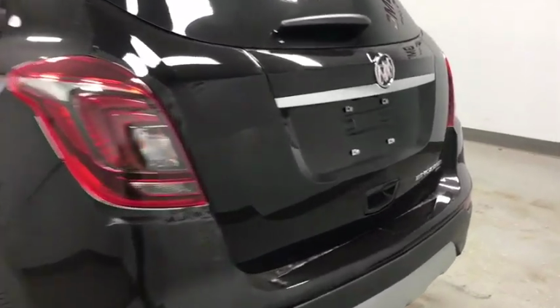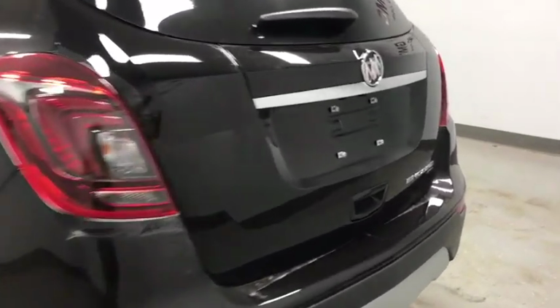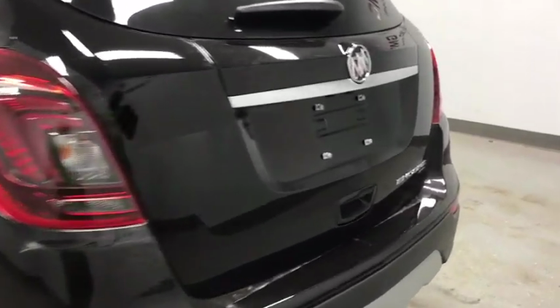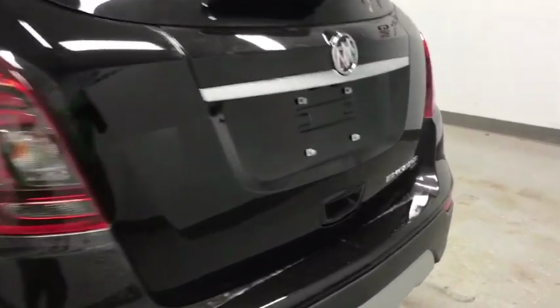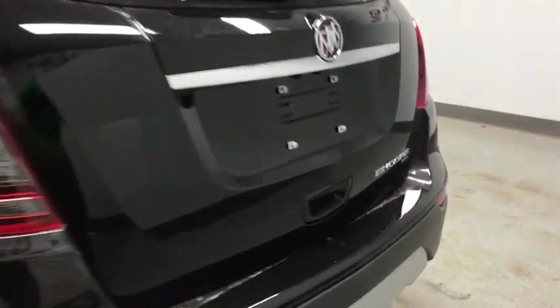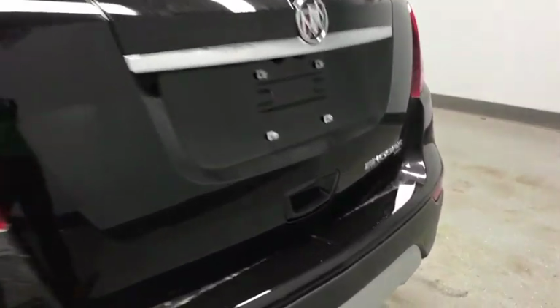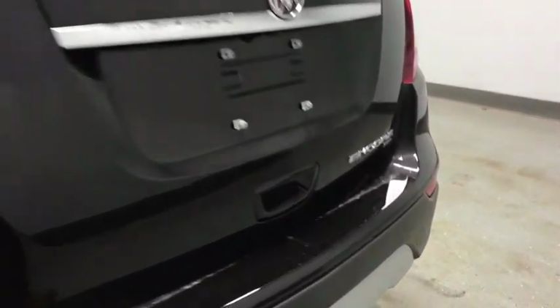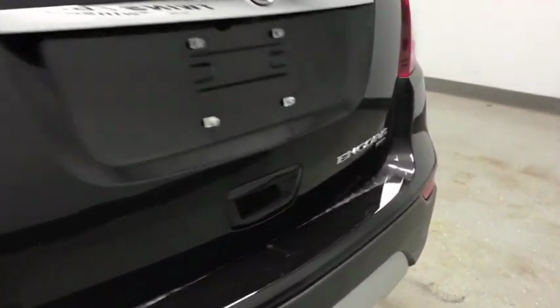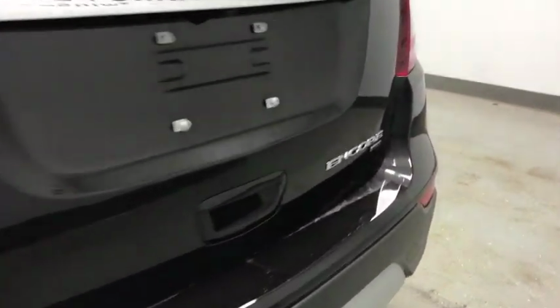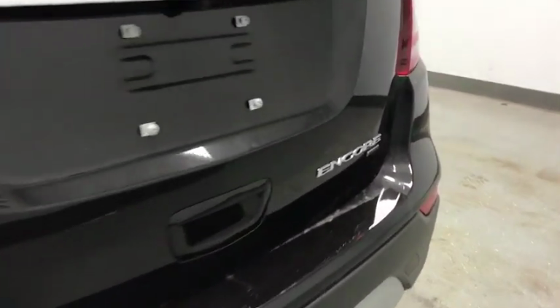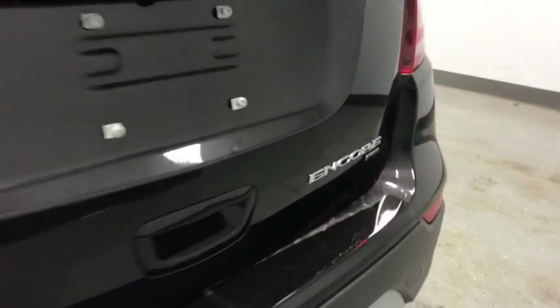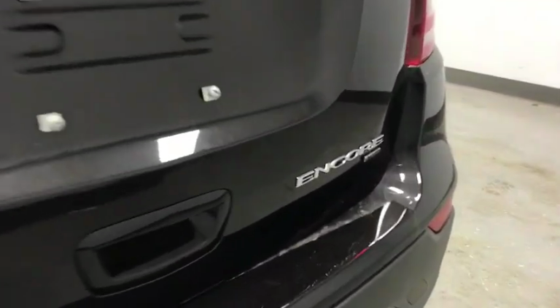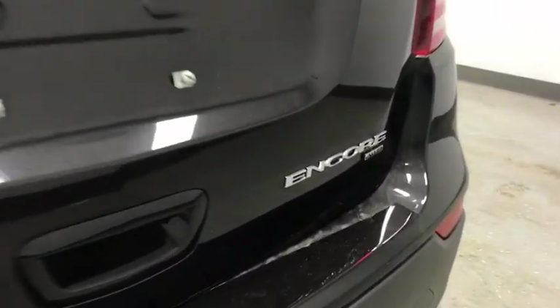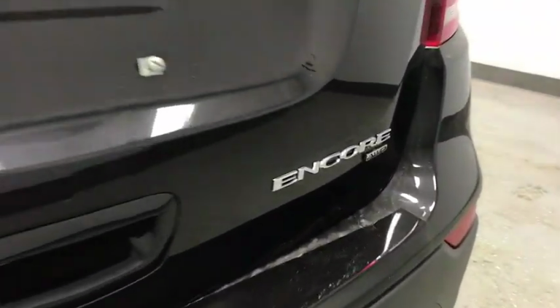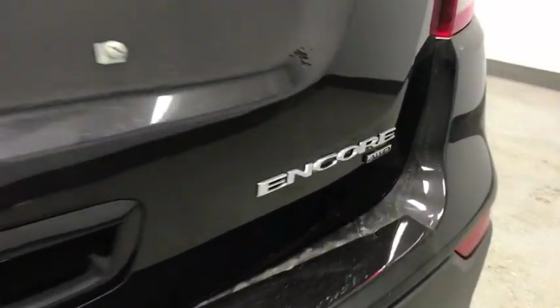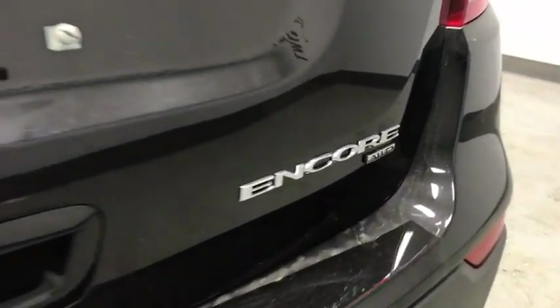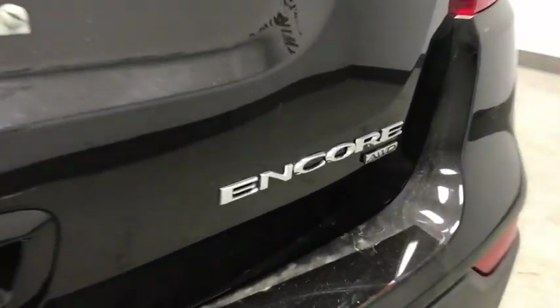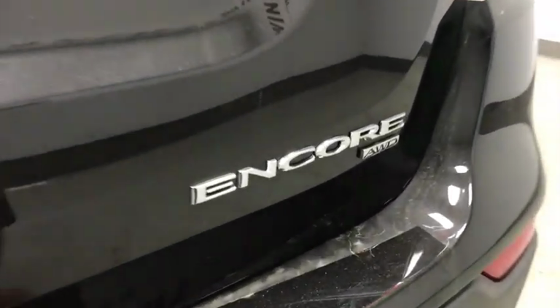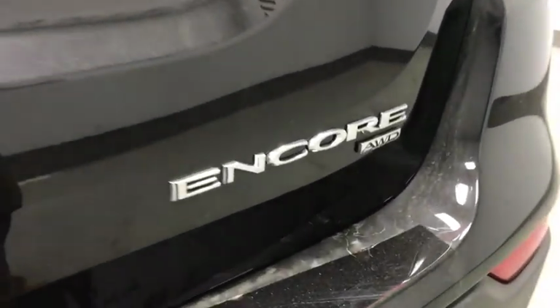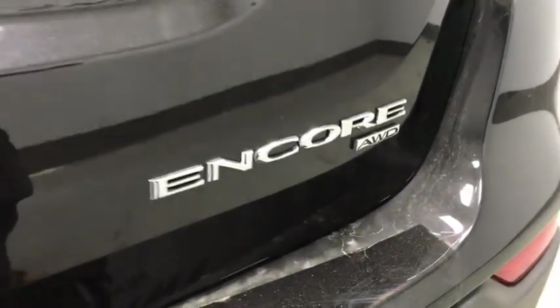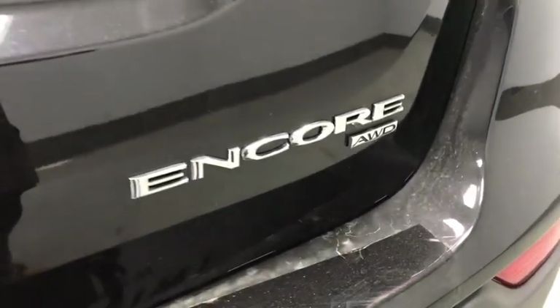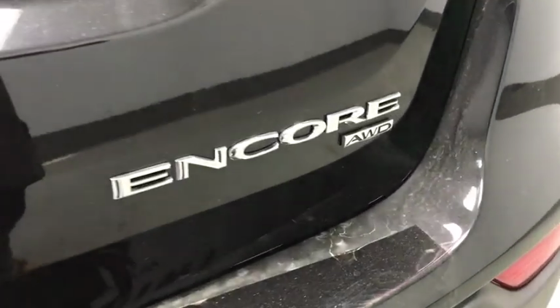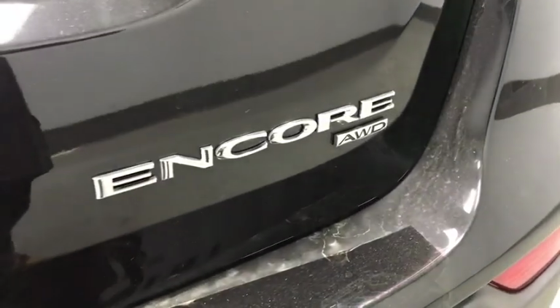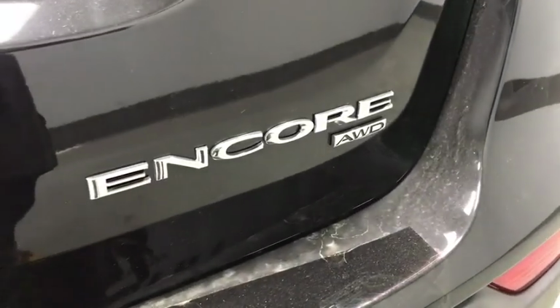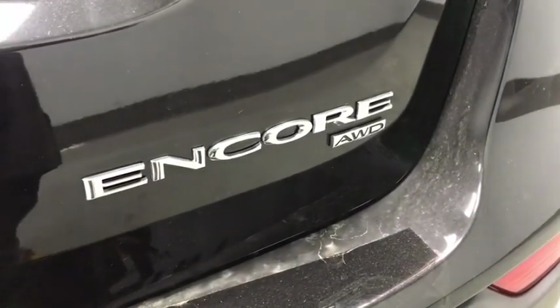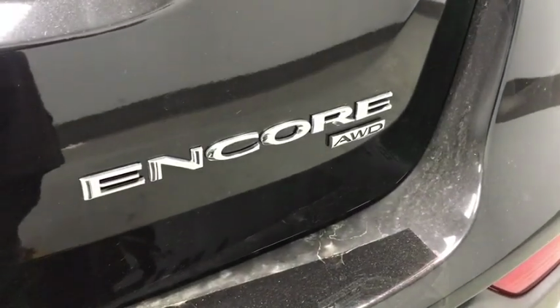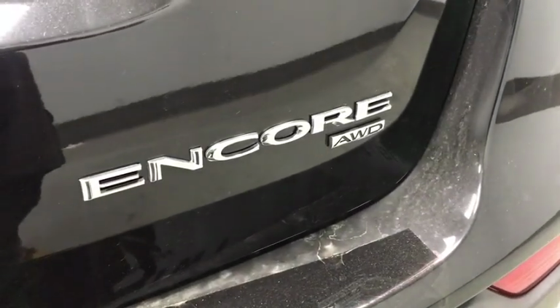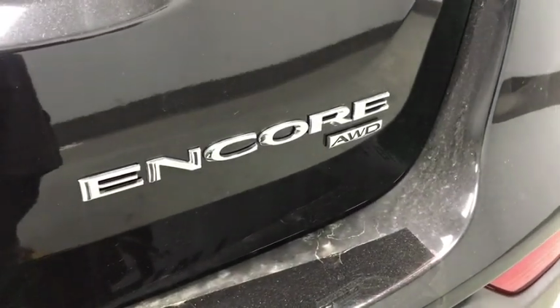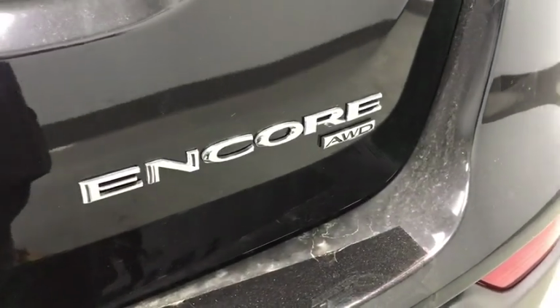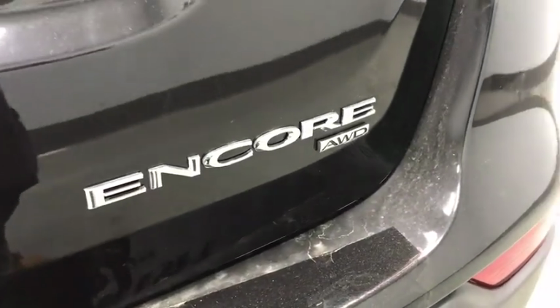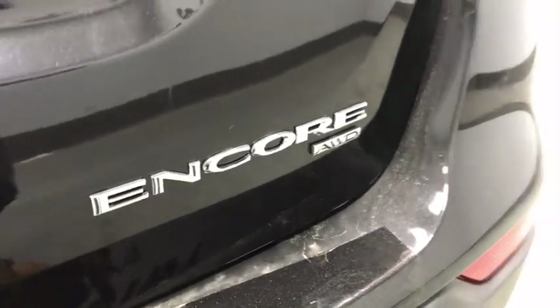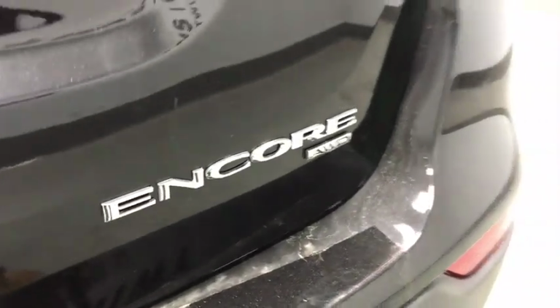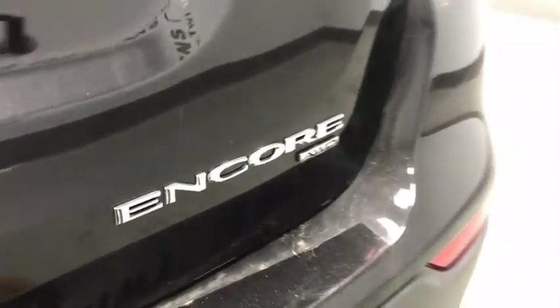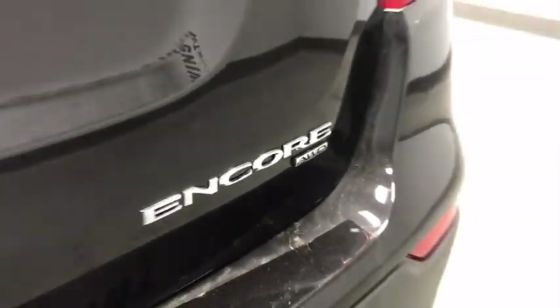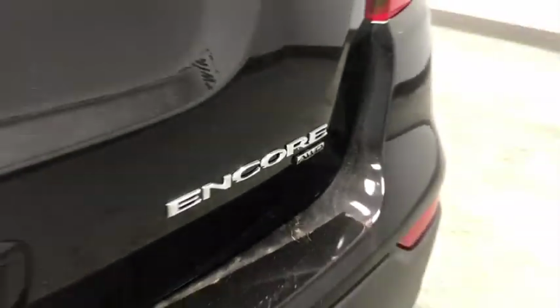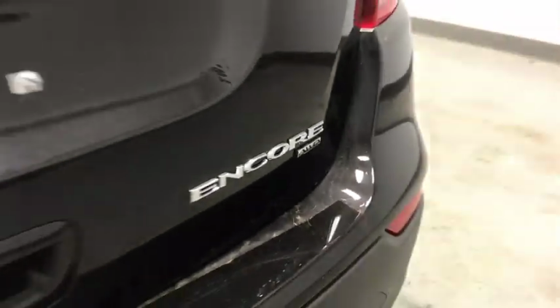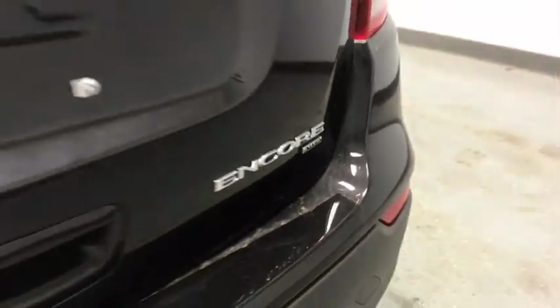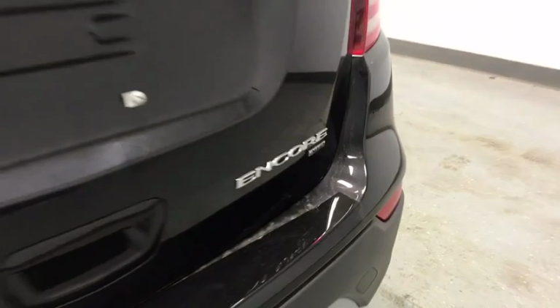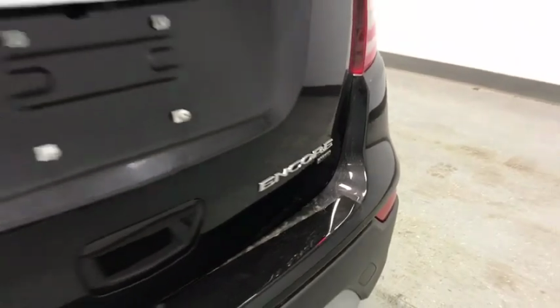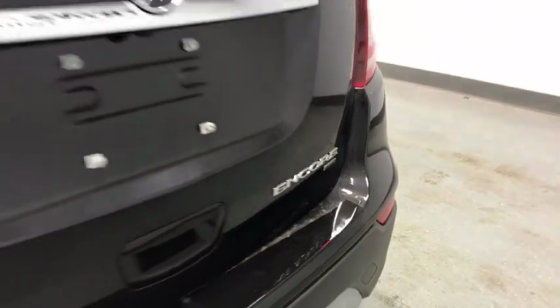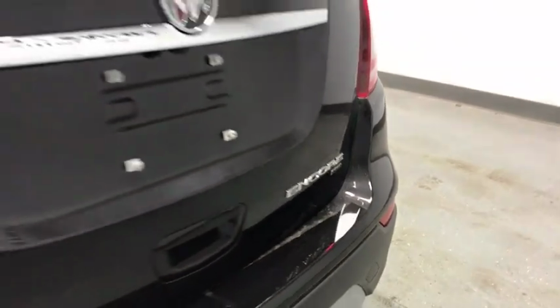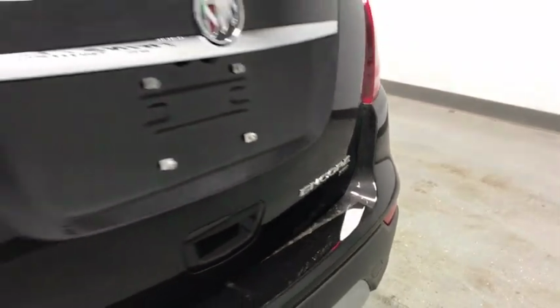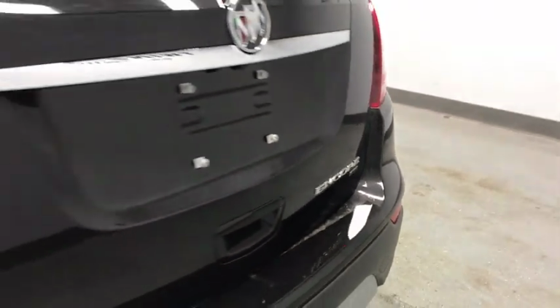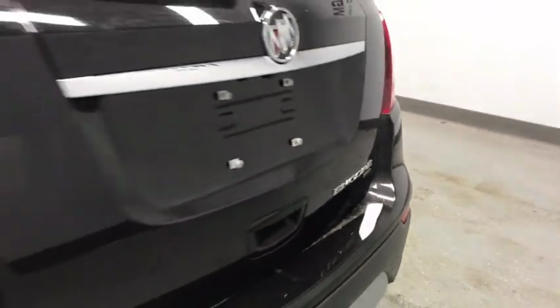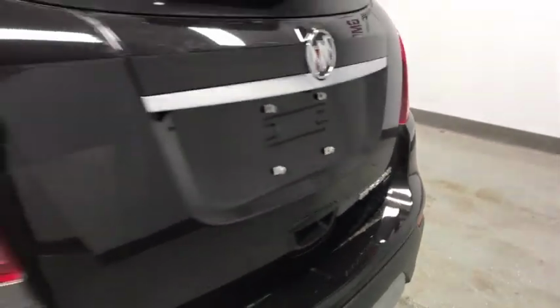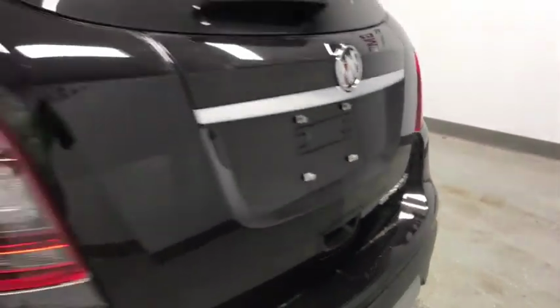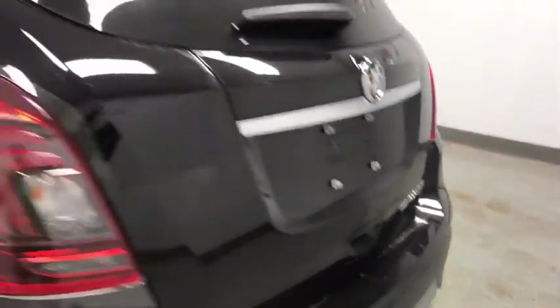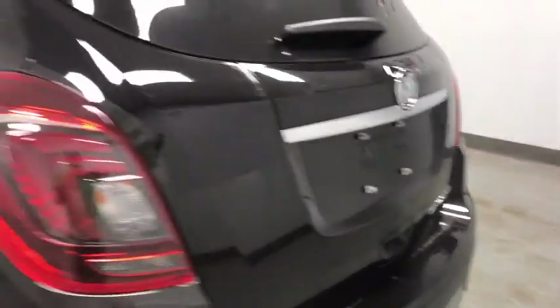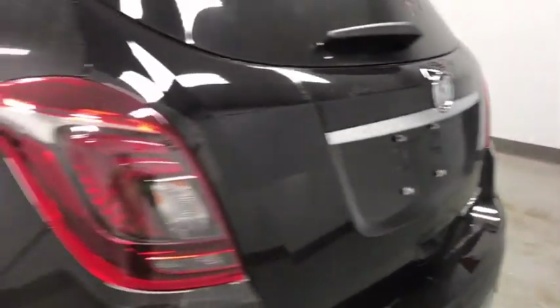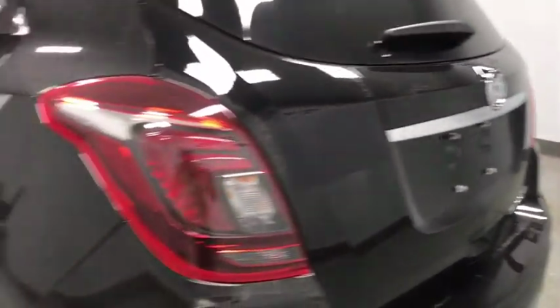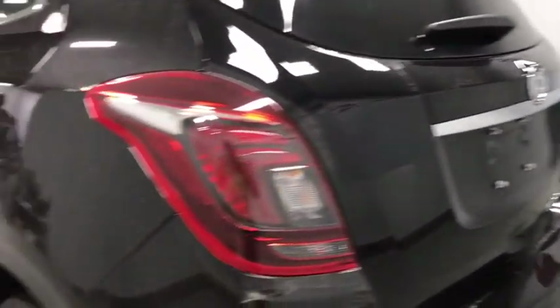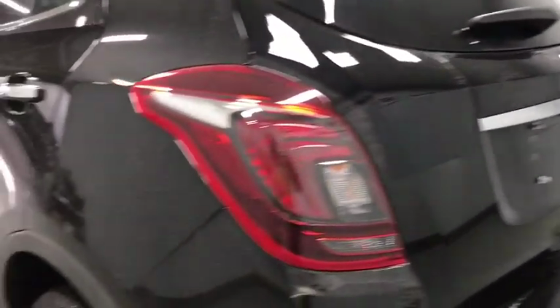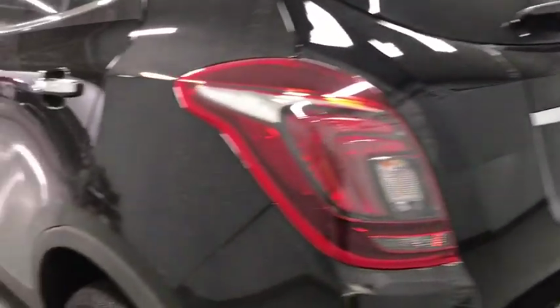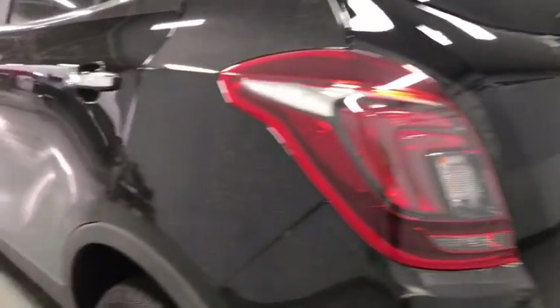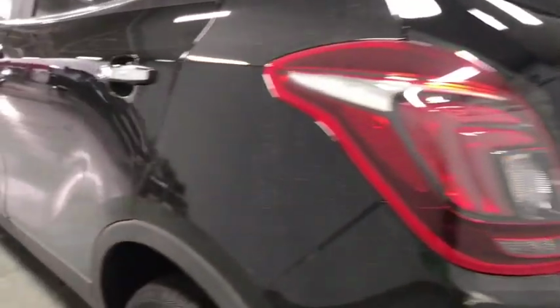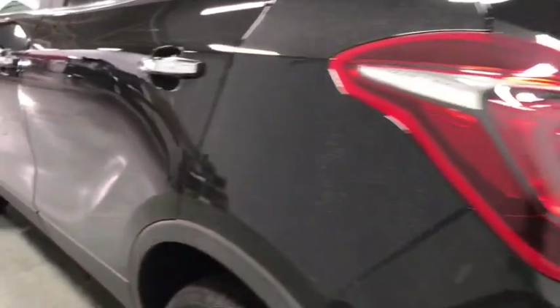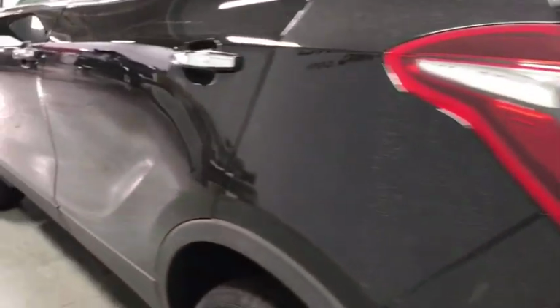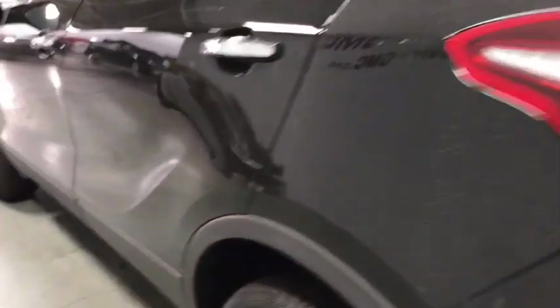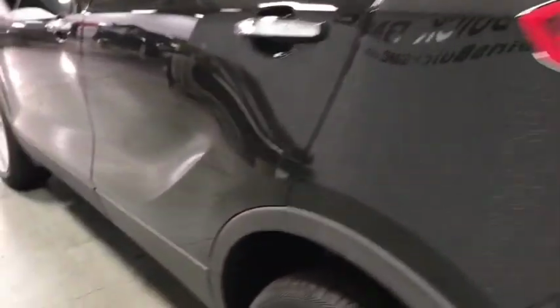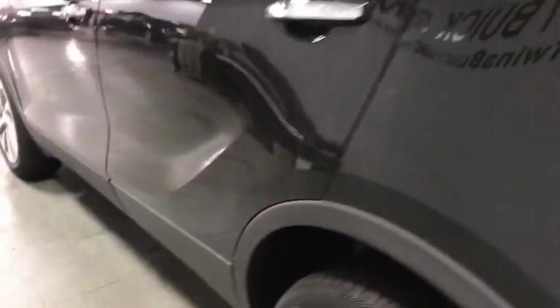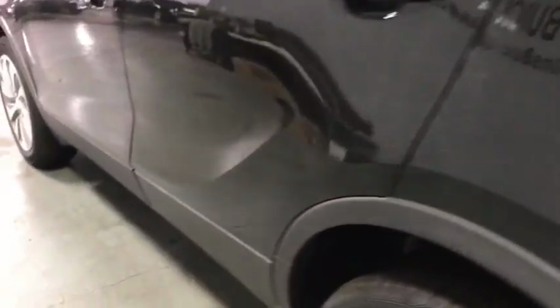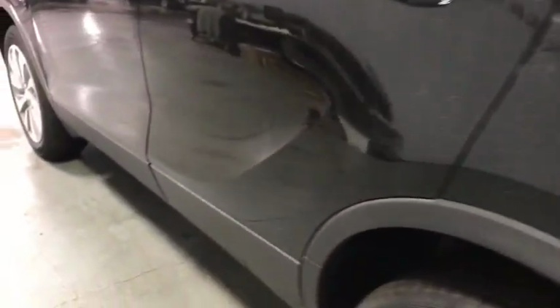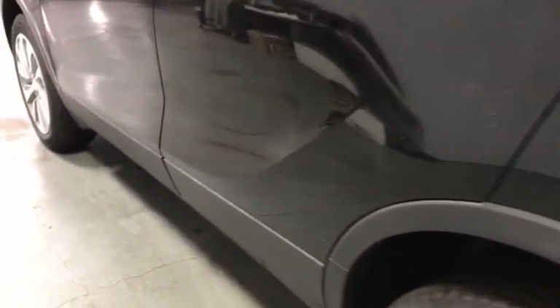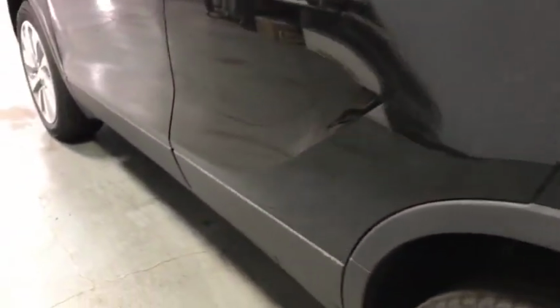This vehicle has less than 100 miles. Here are some of this vehicle's great options: remote engine start,